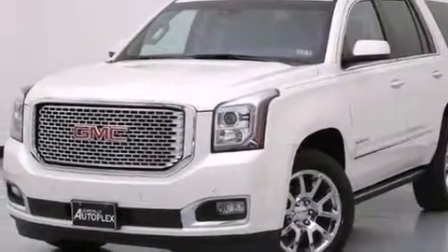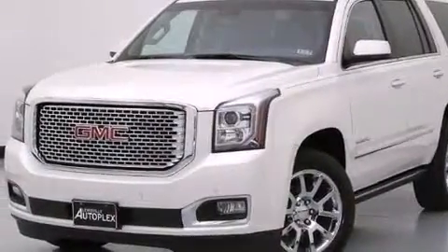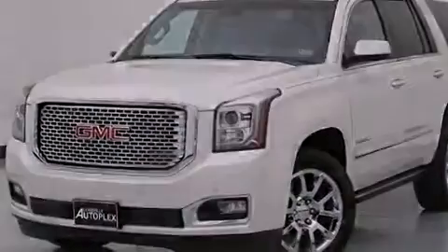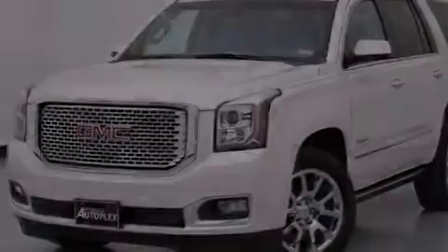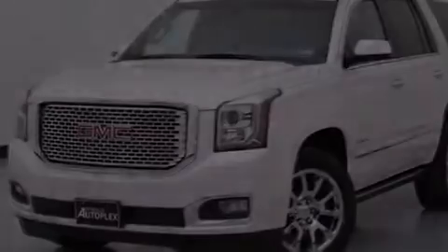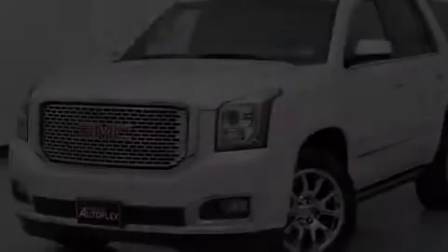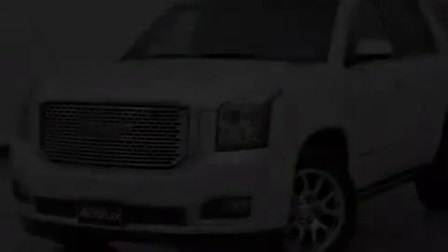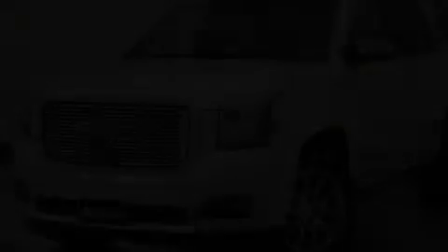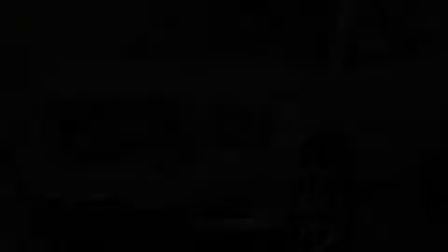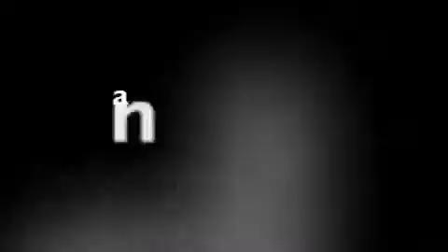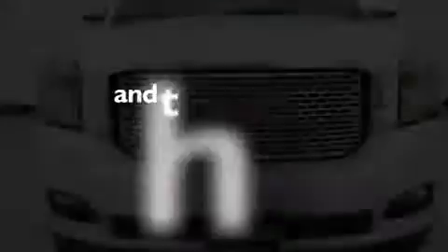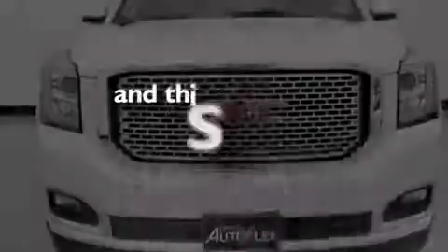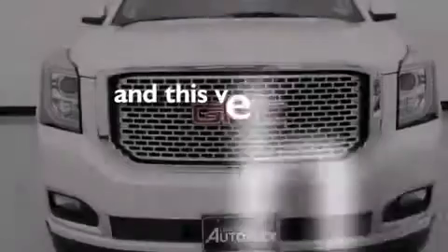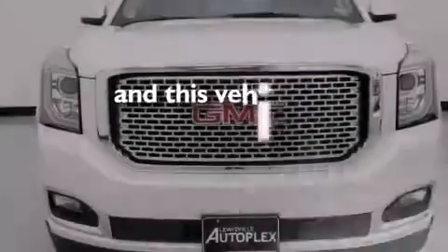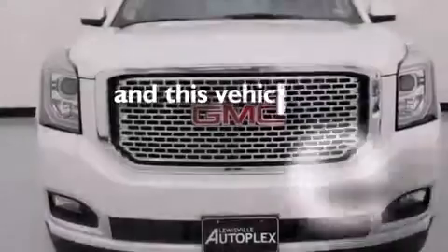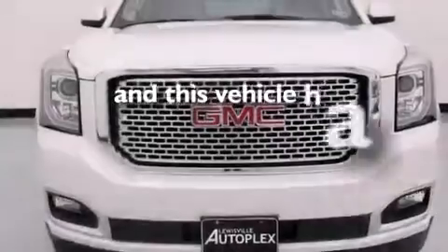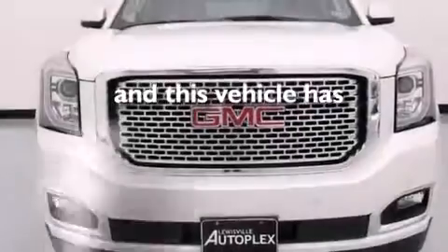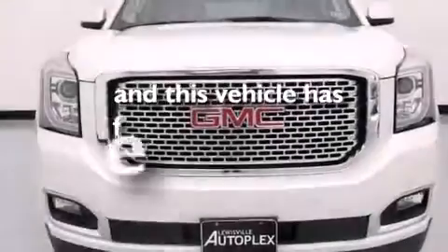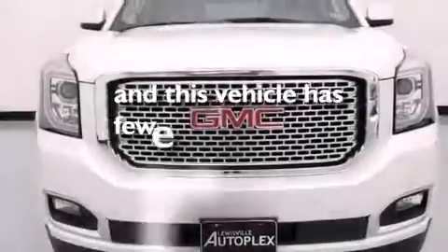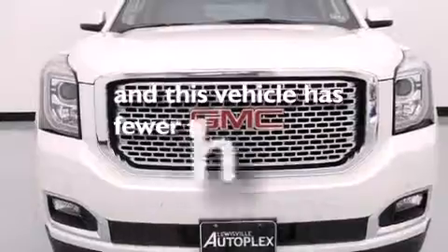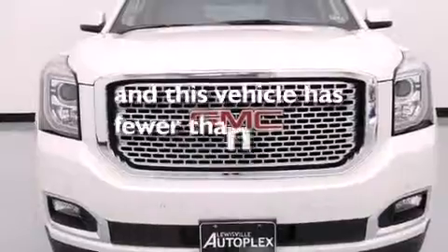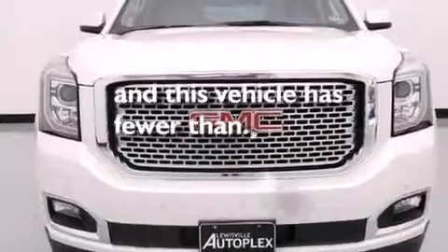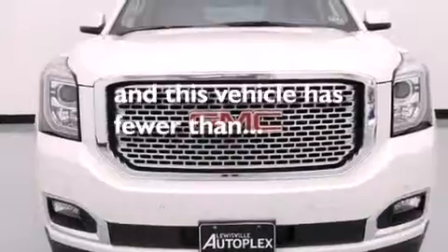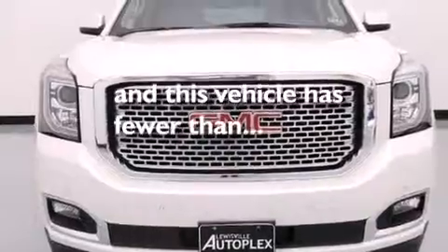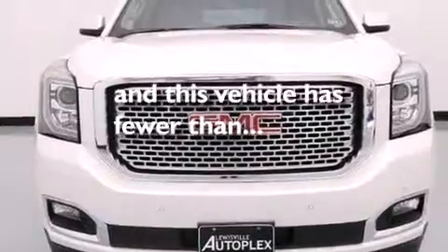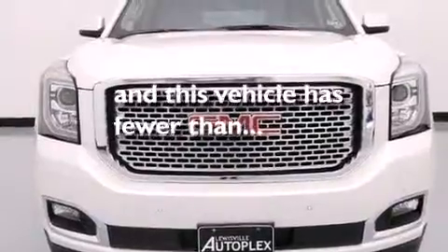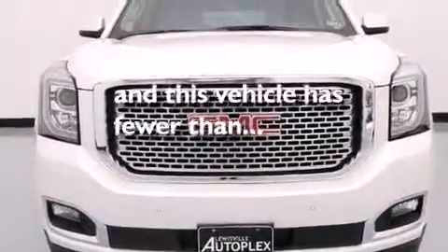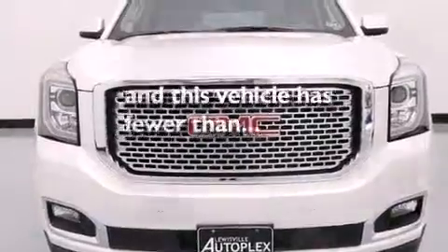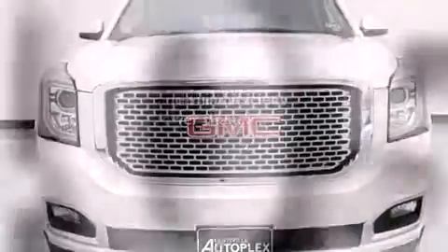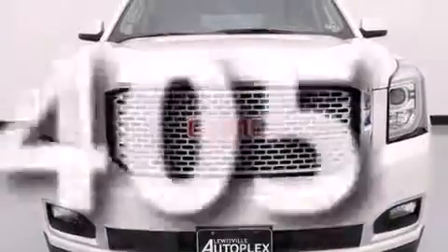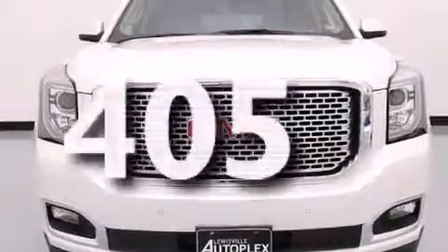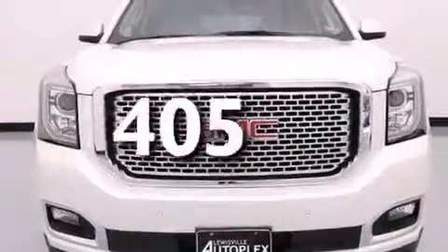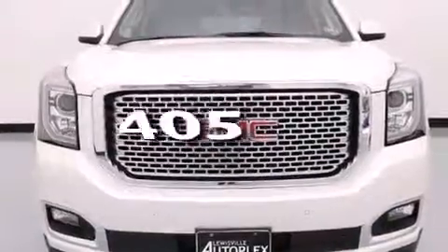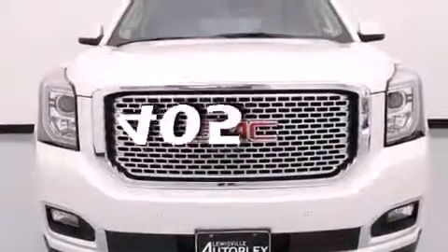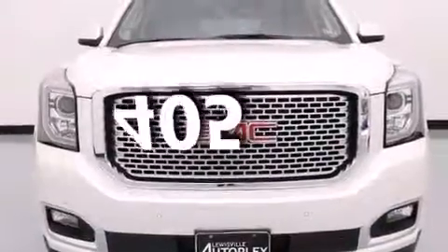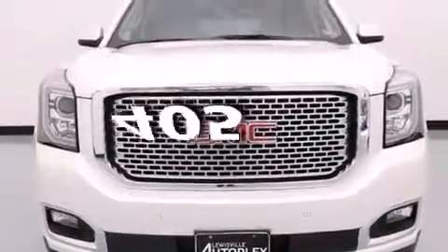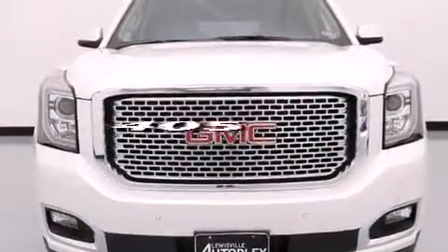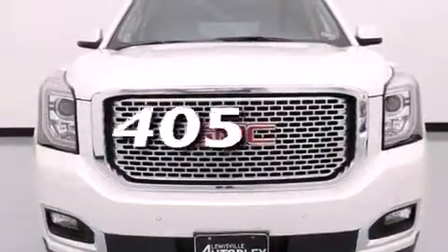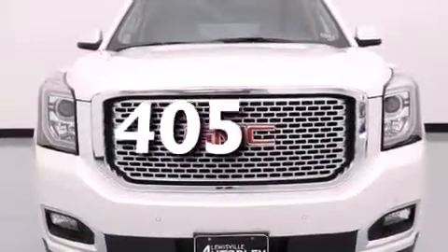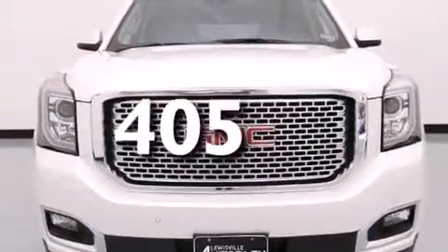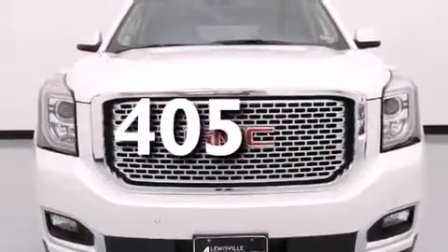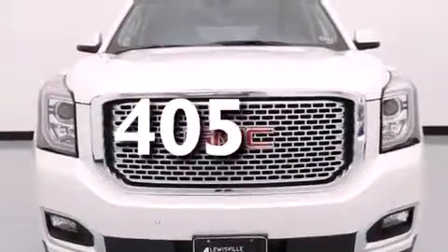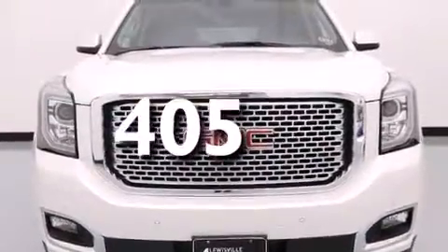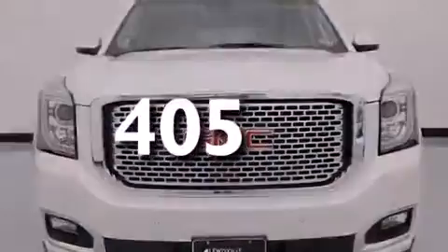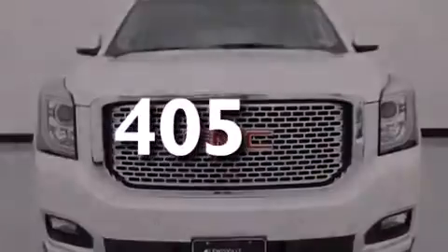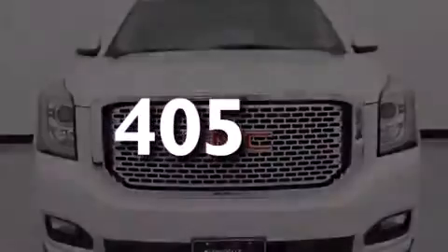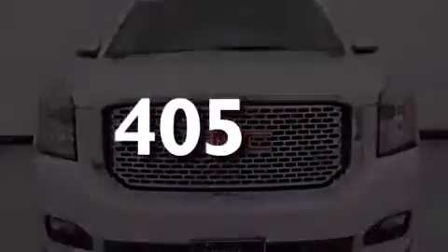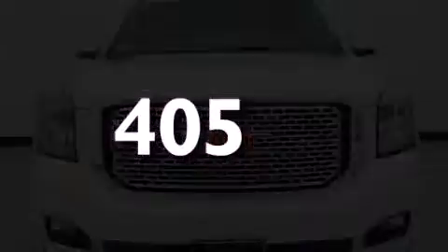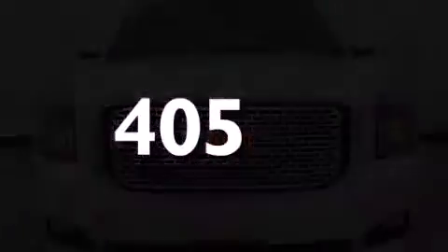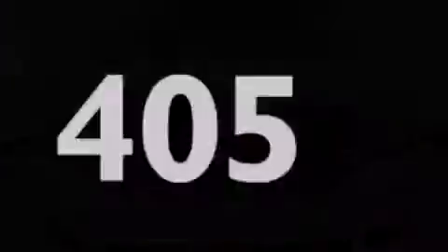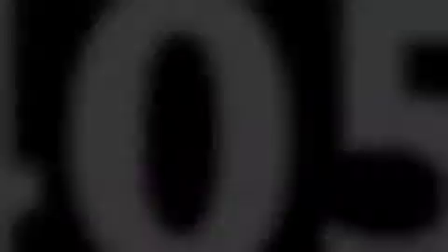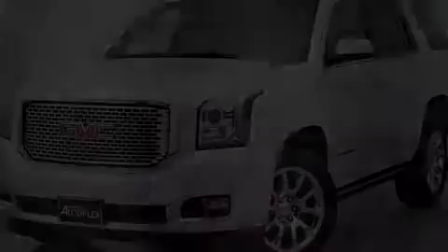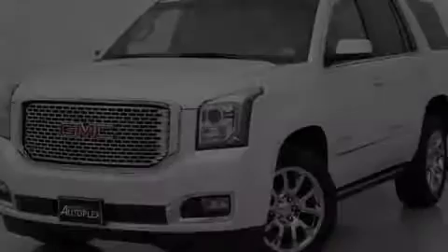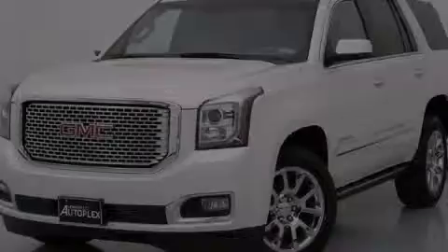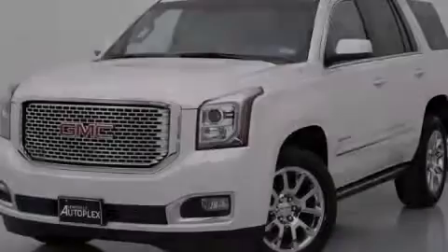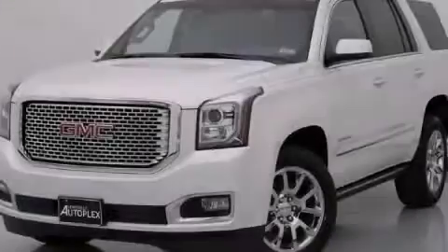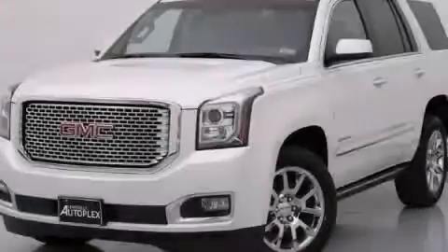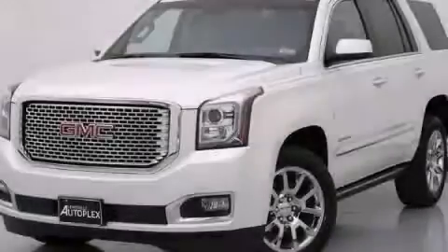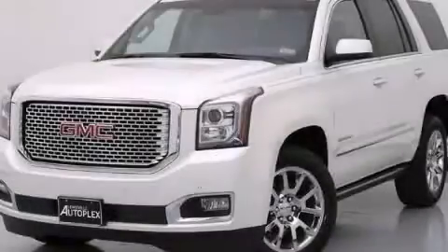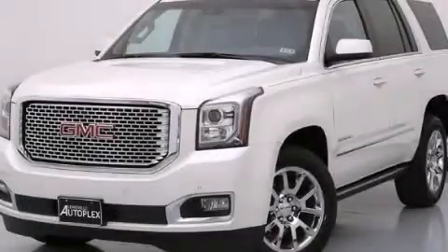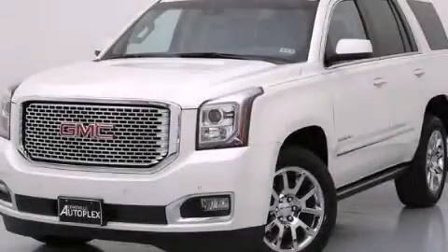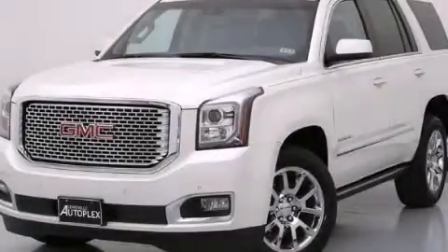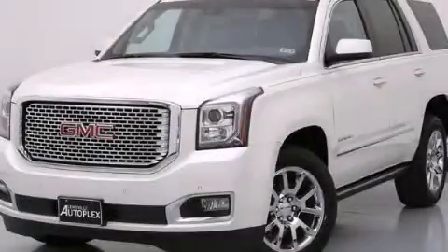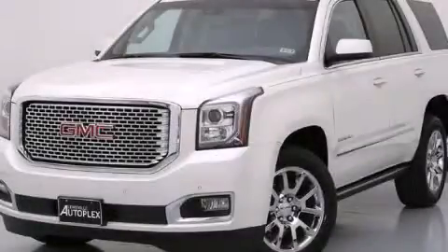This vehicle has fewer than 1,000 miles on the odometer. Stop by today and test drive this vehicle for yourself.